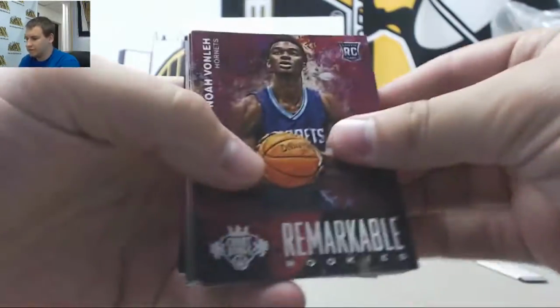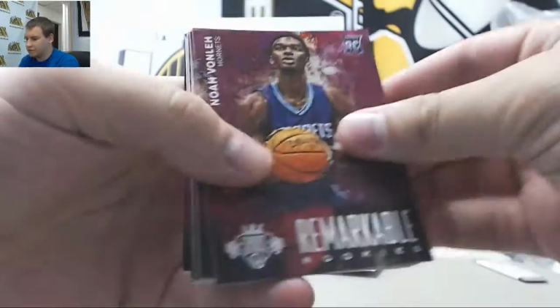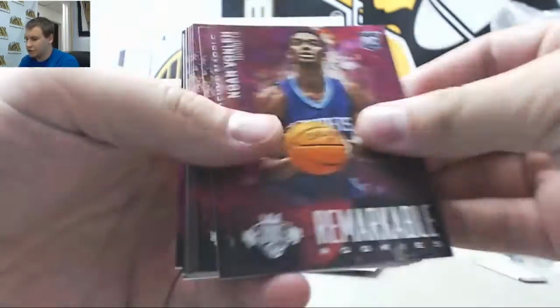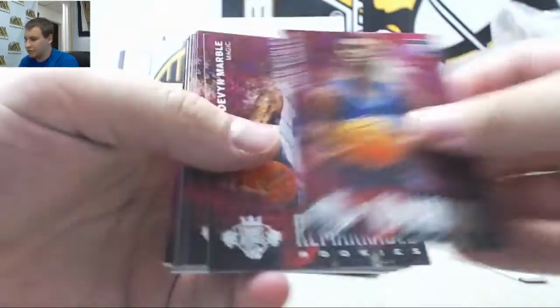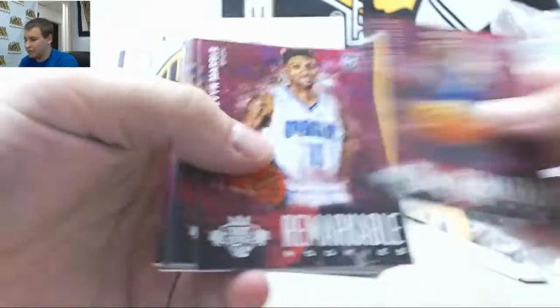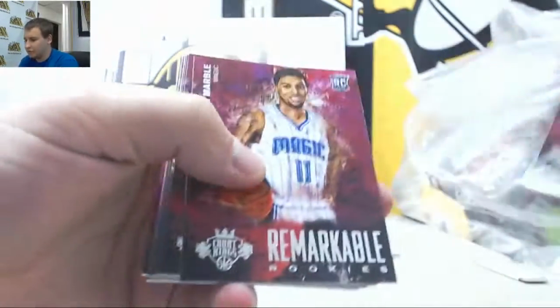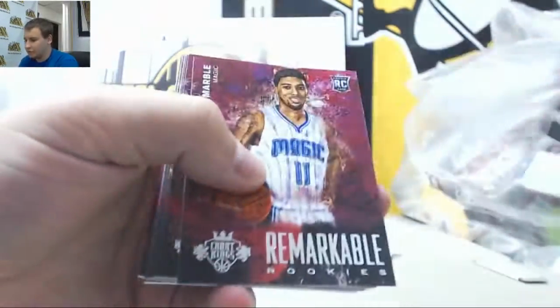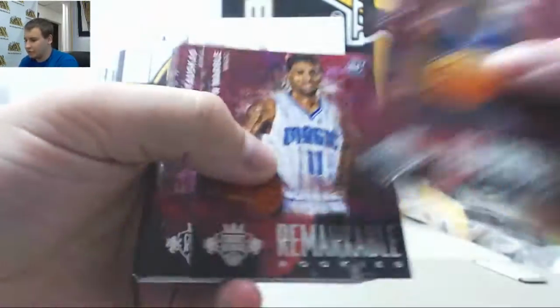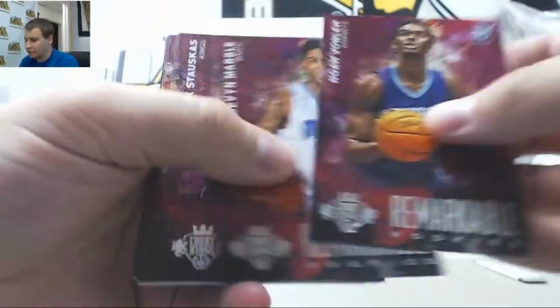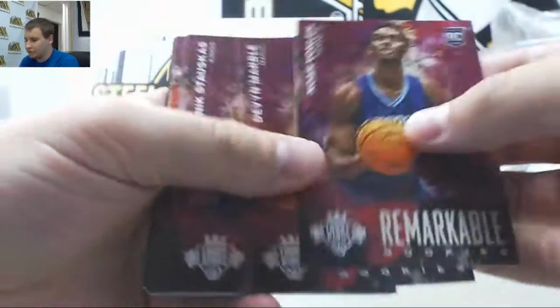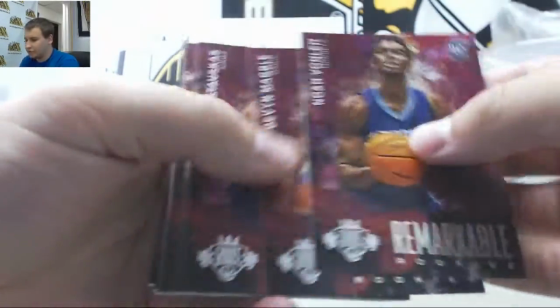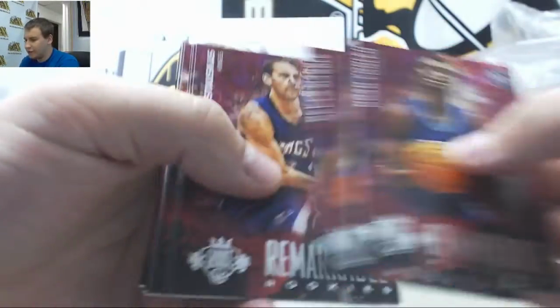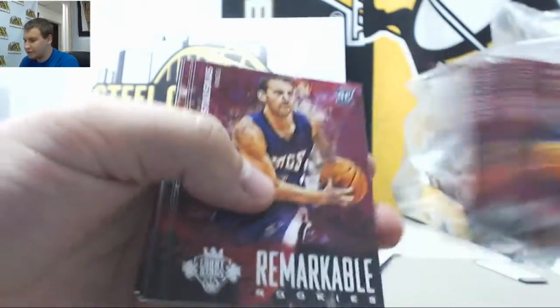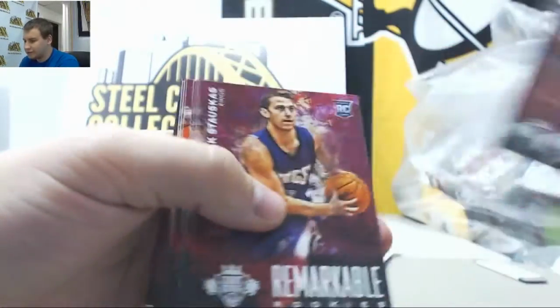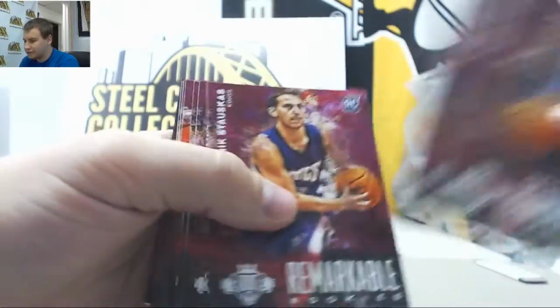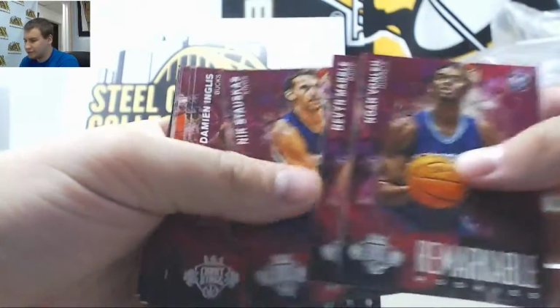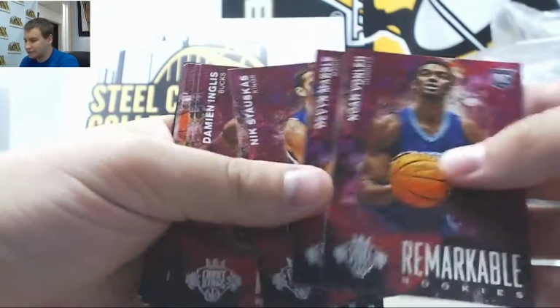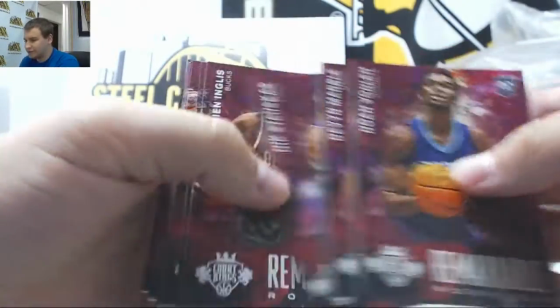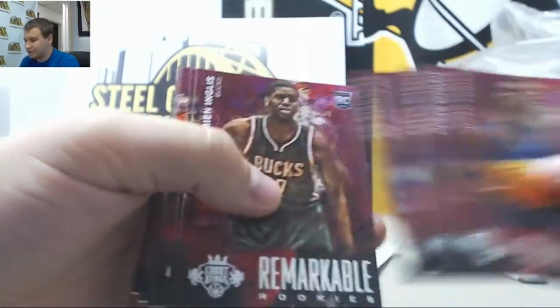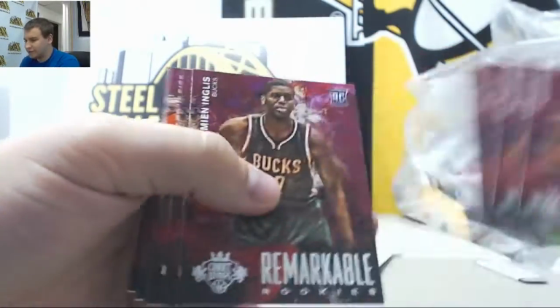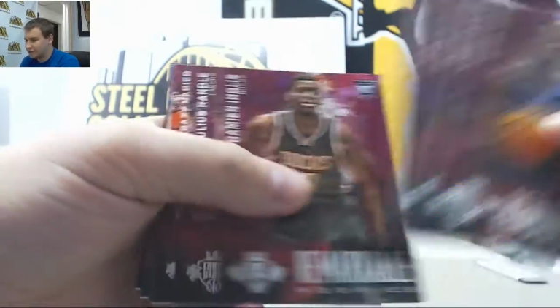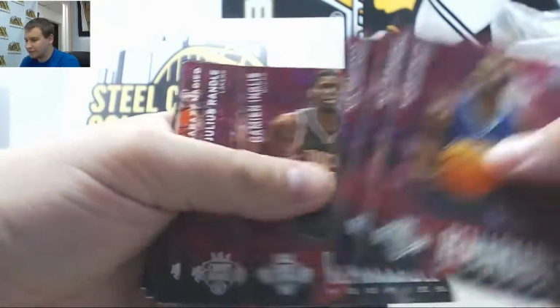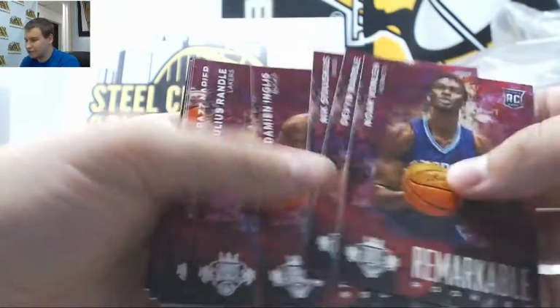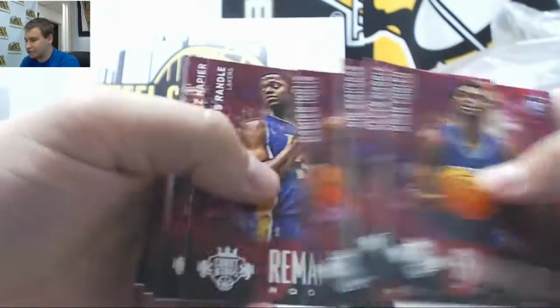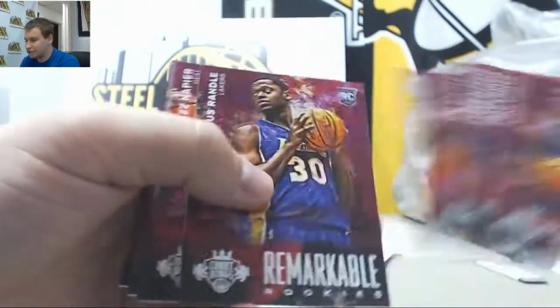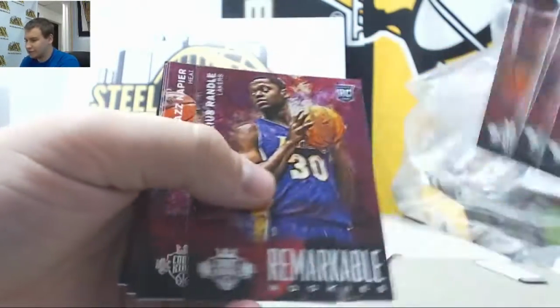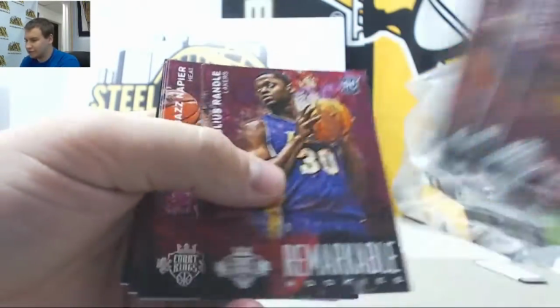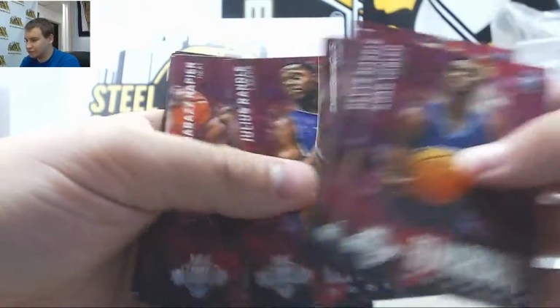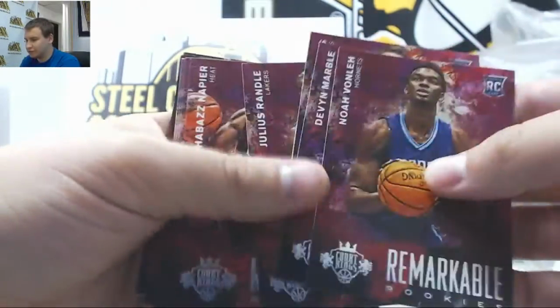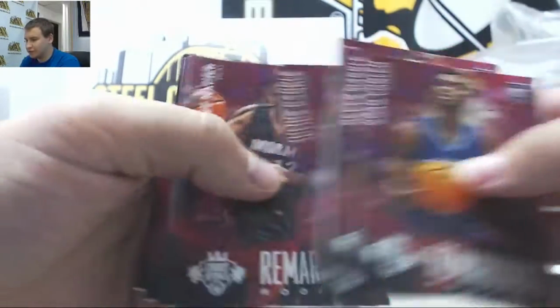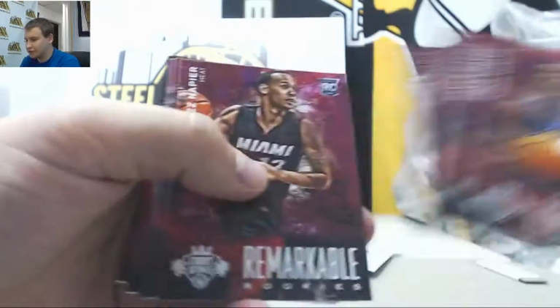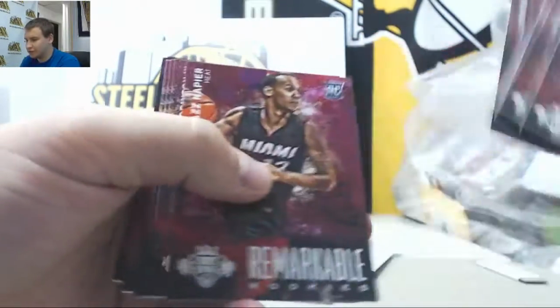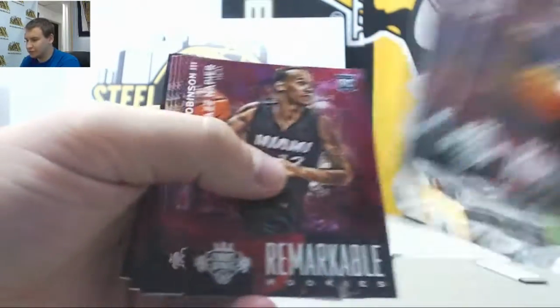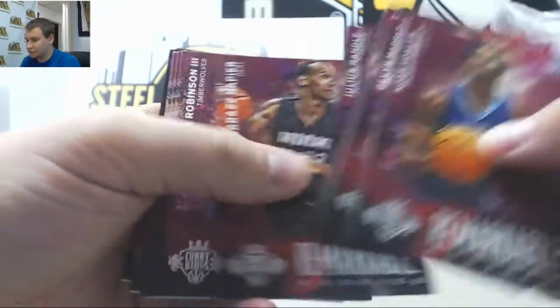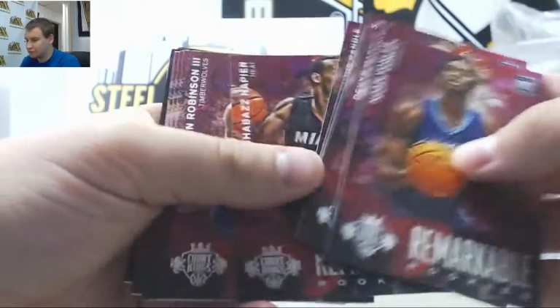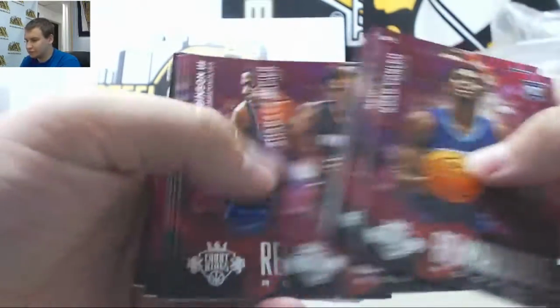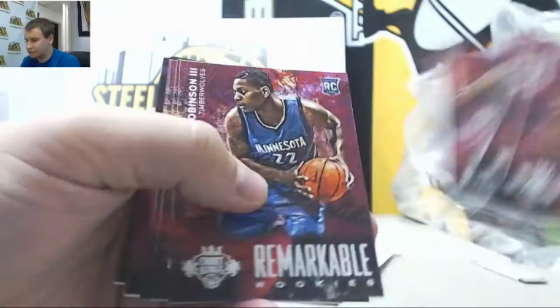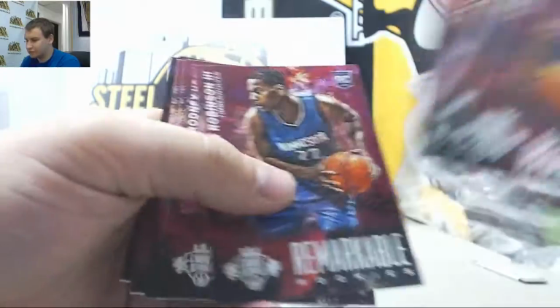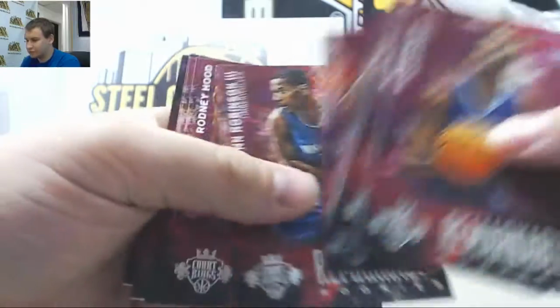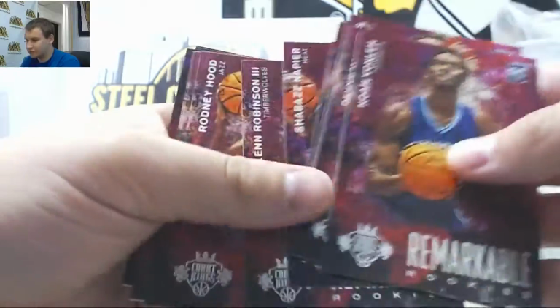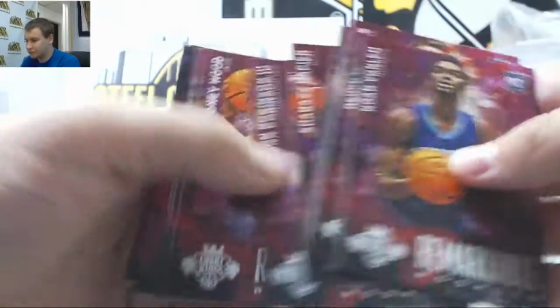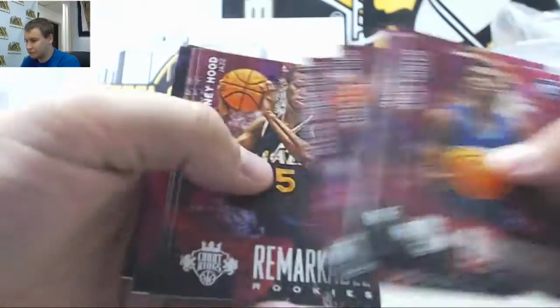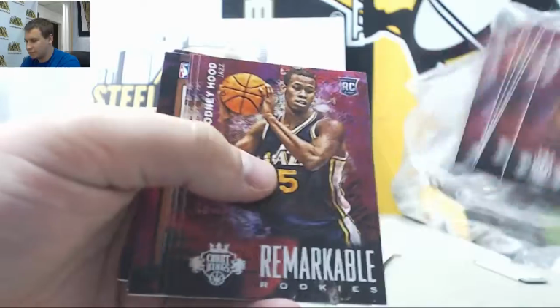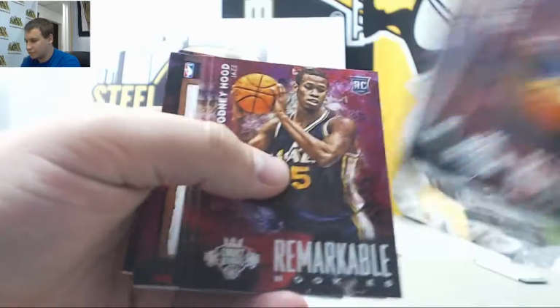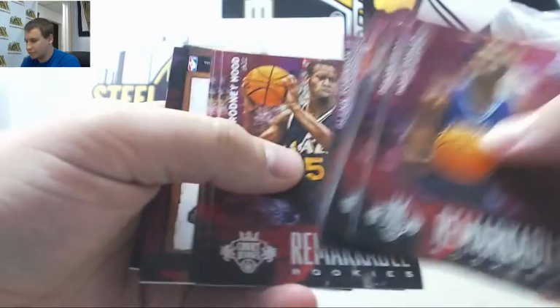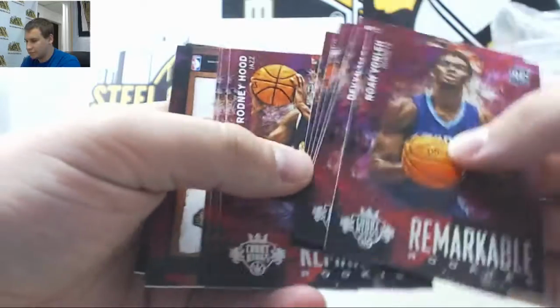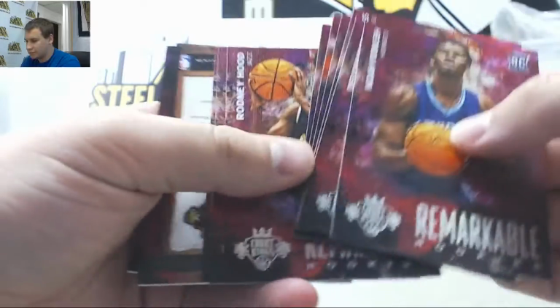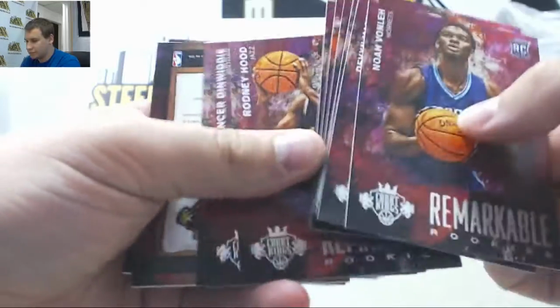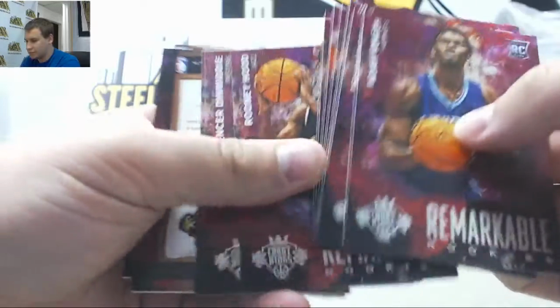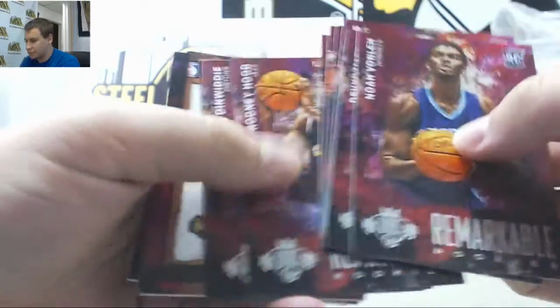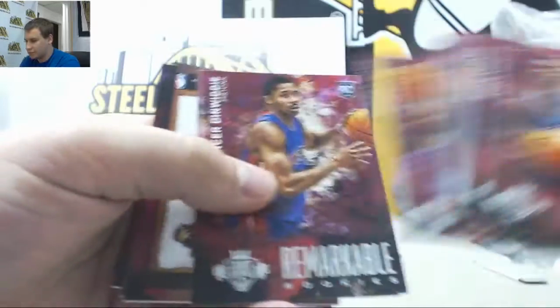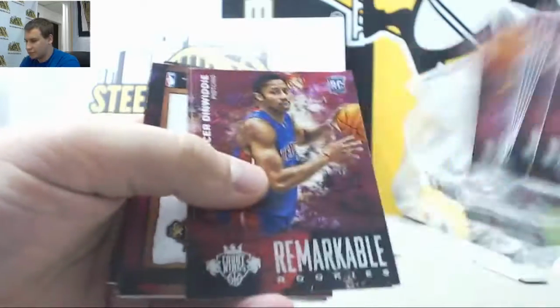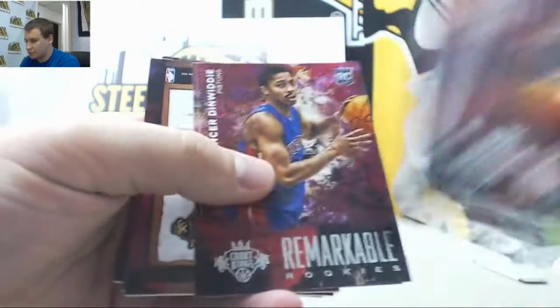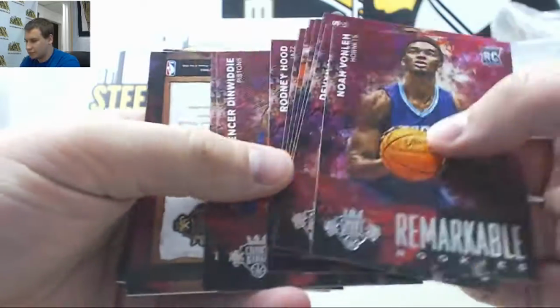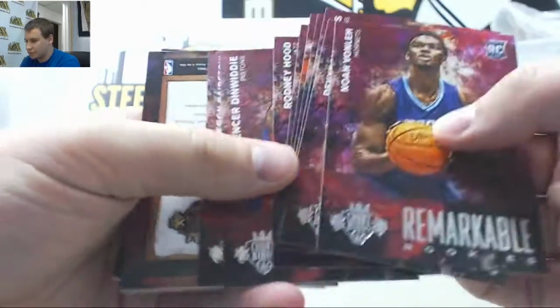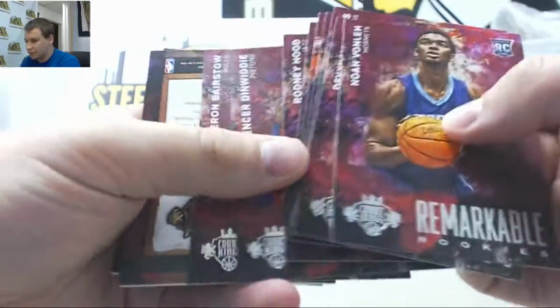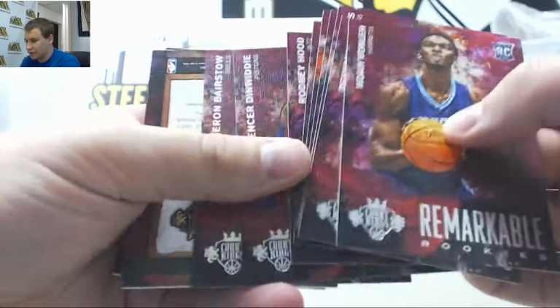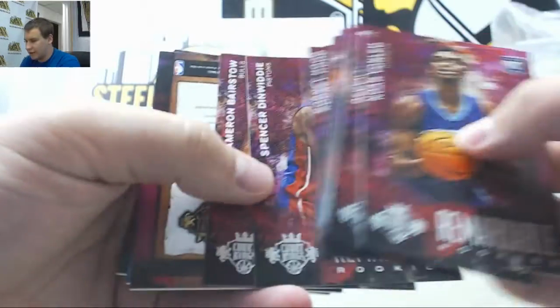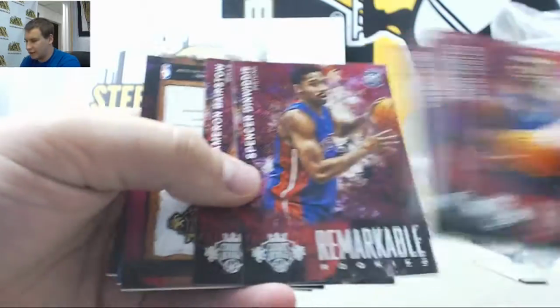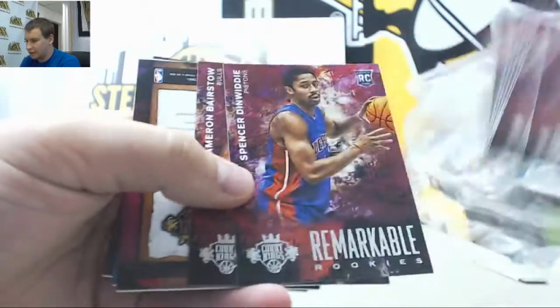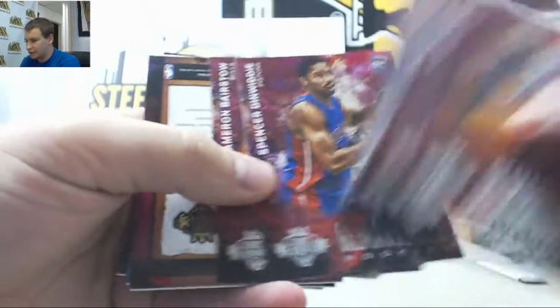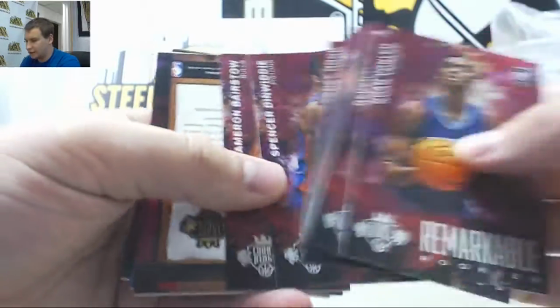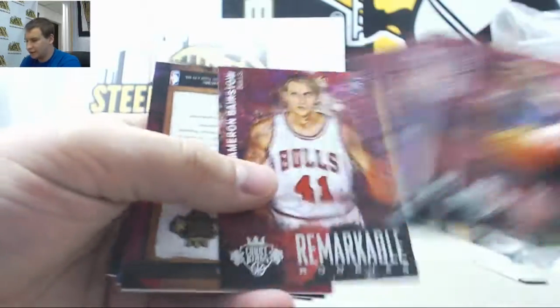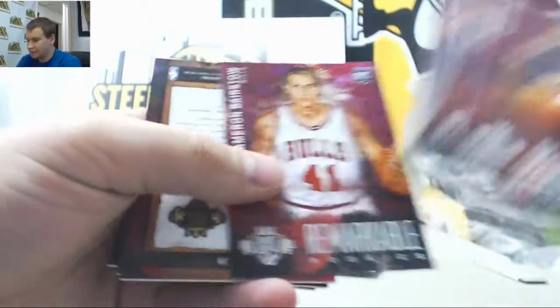Starting off with our rookies: Nick Stauskas, Julius Randle, and other base.